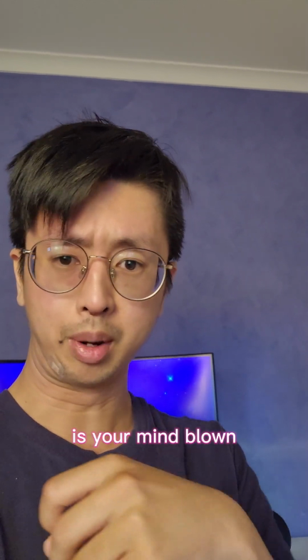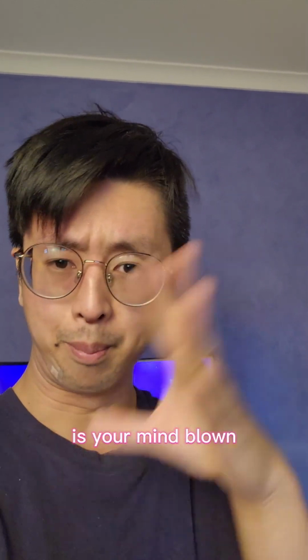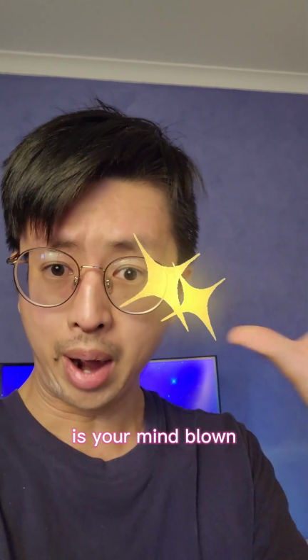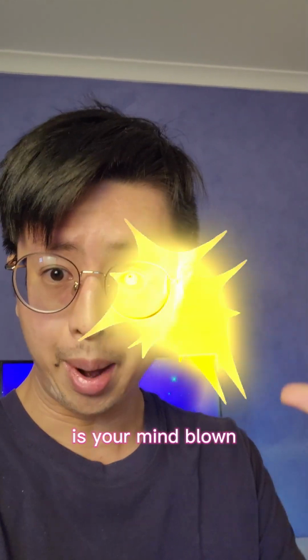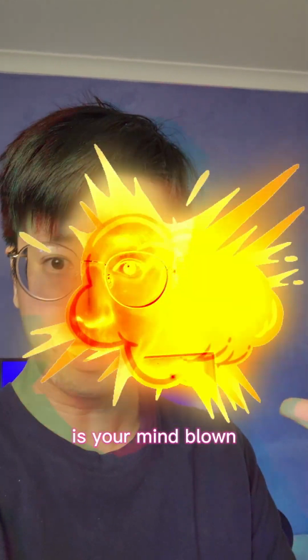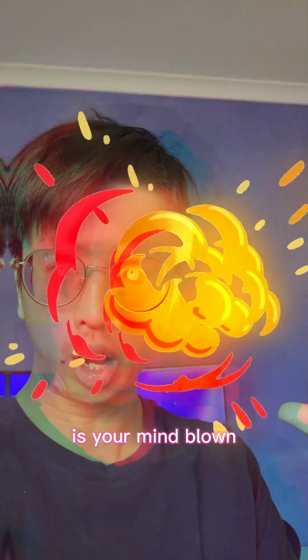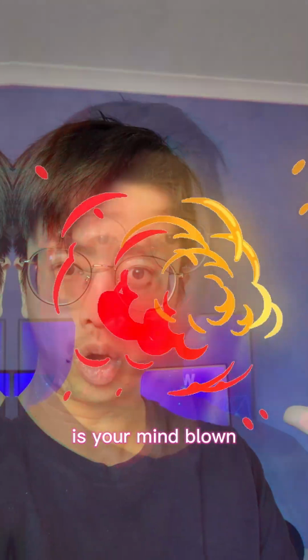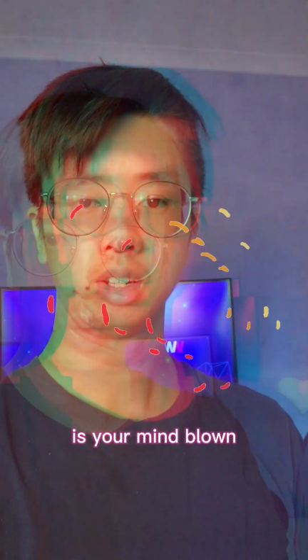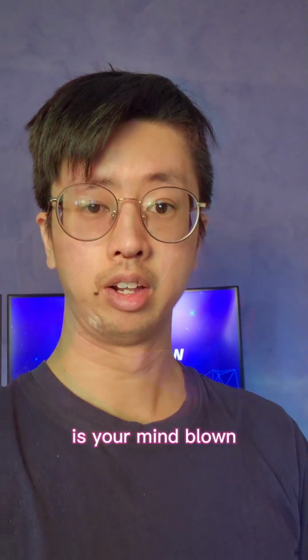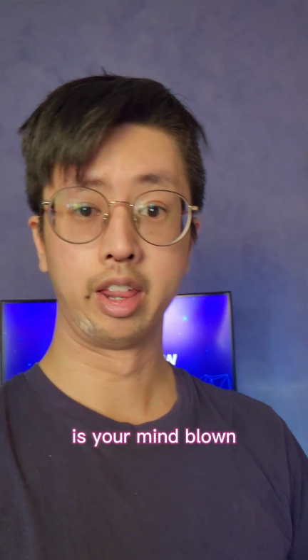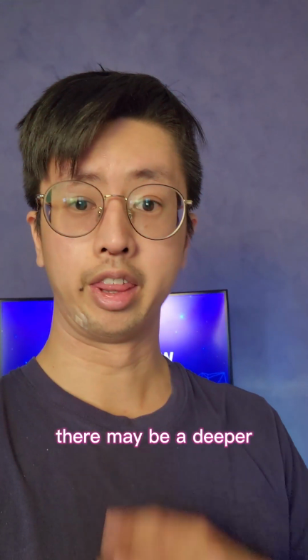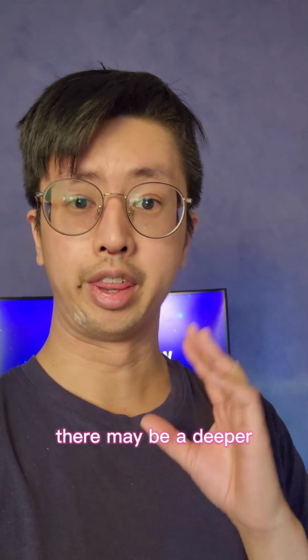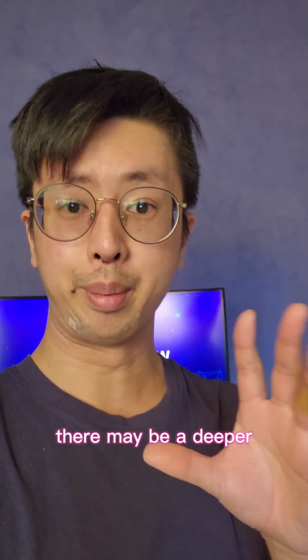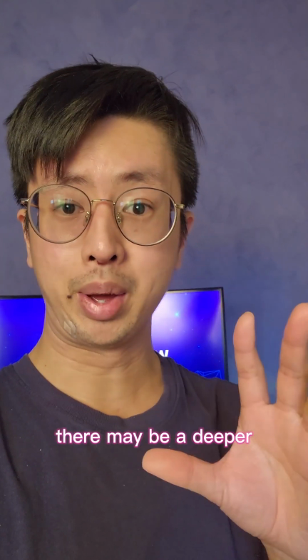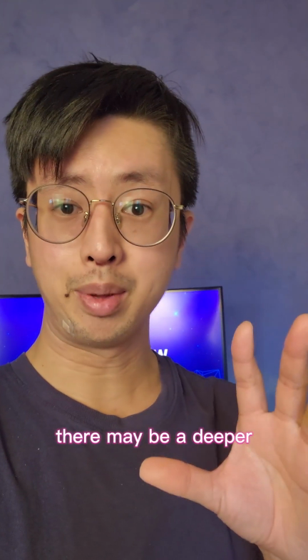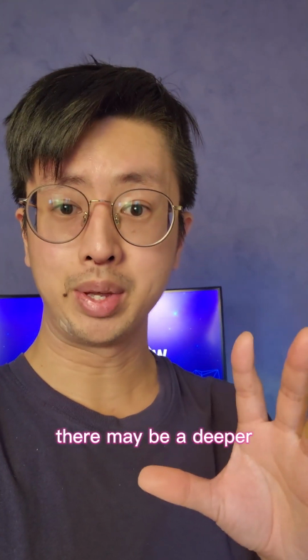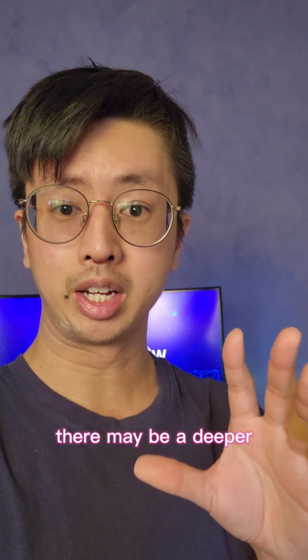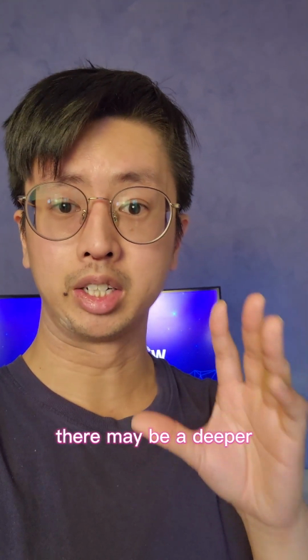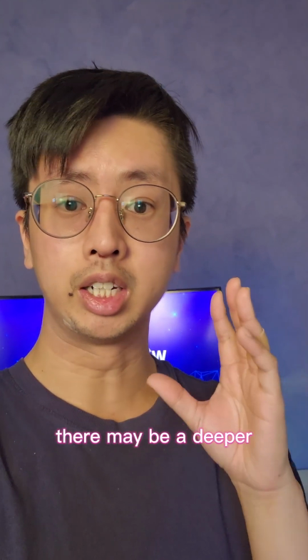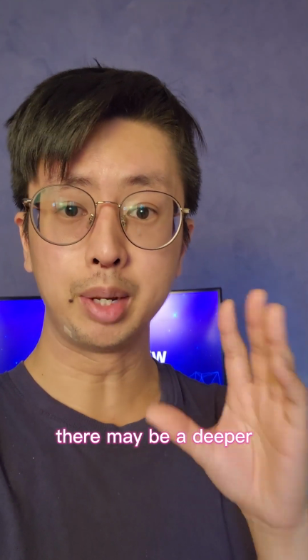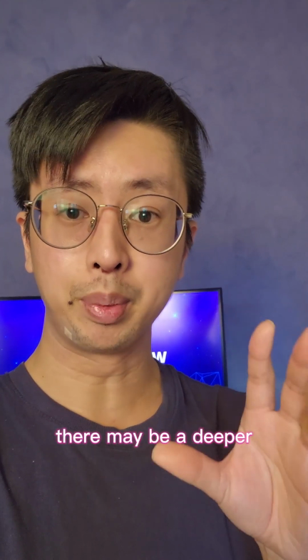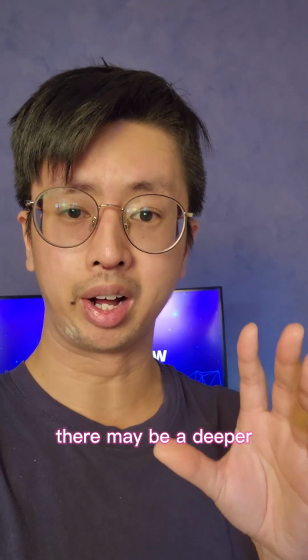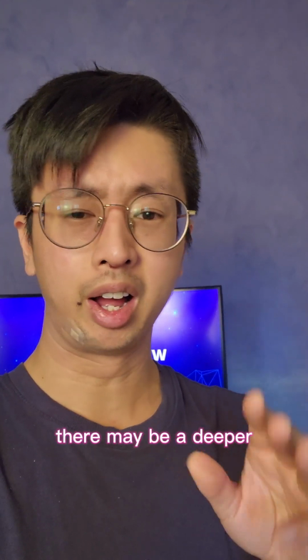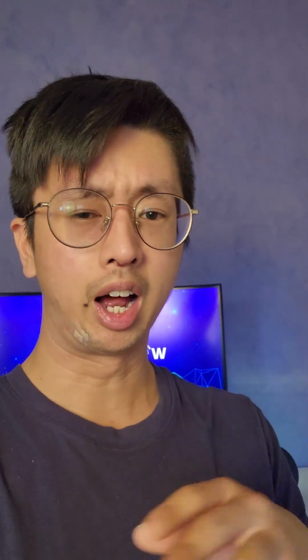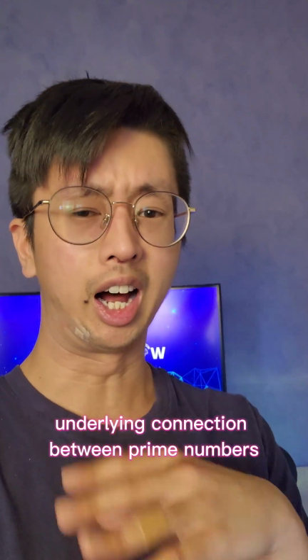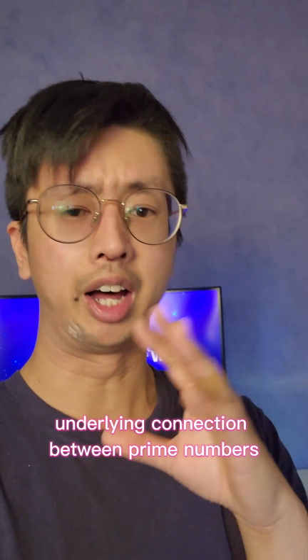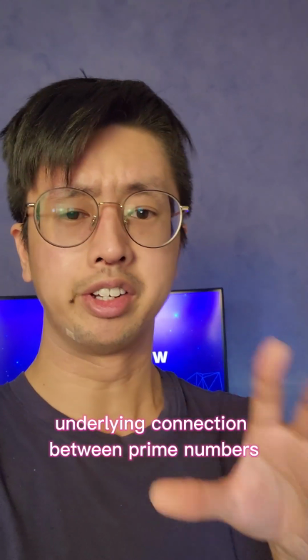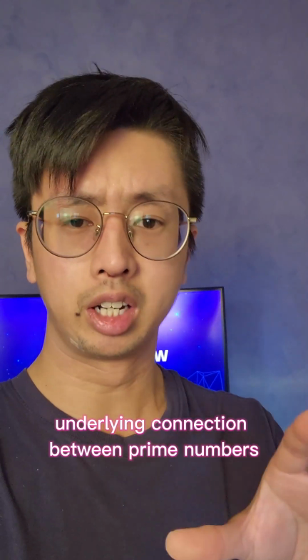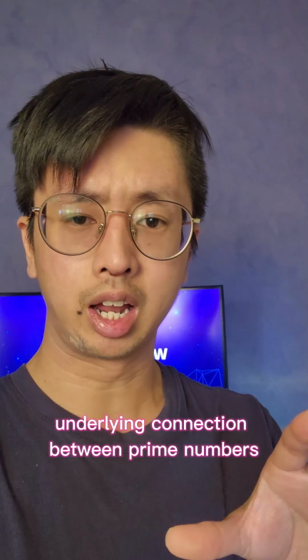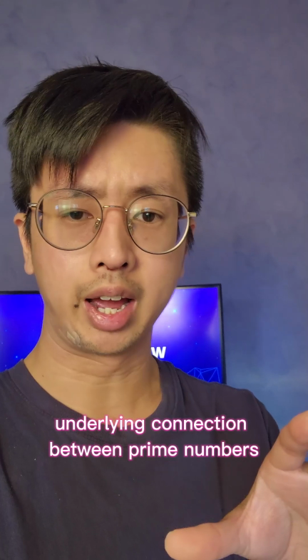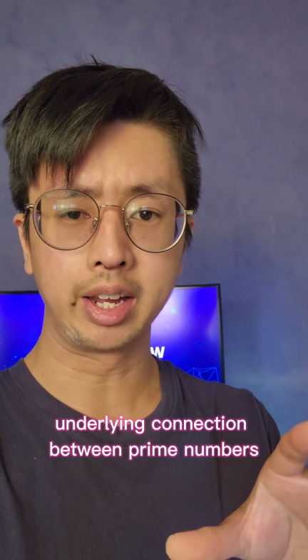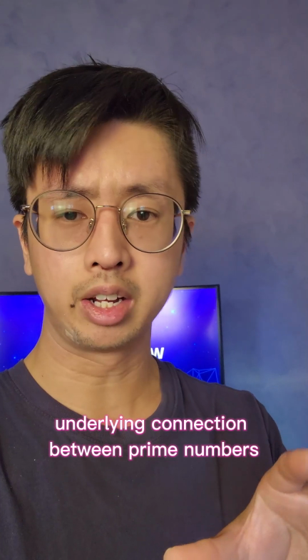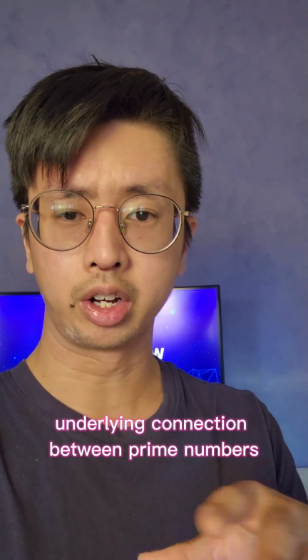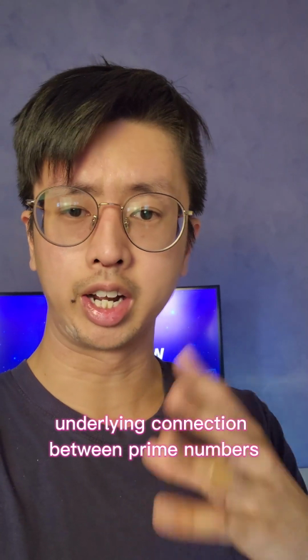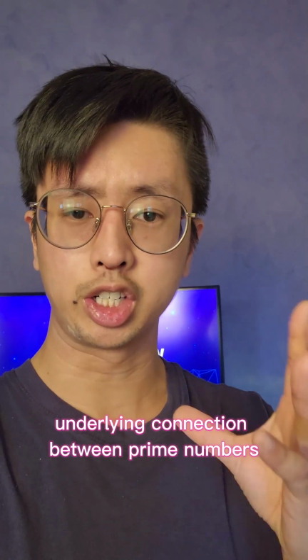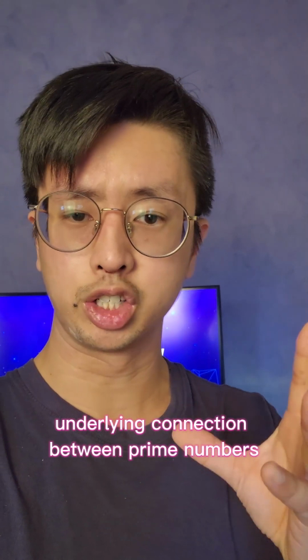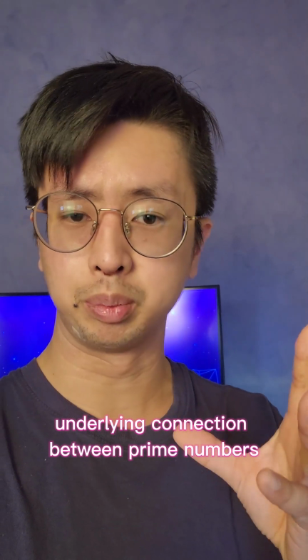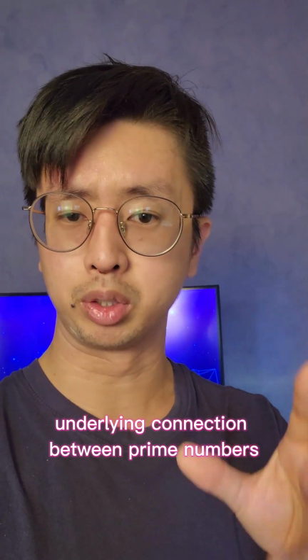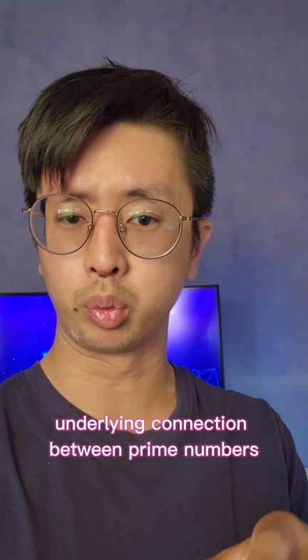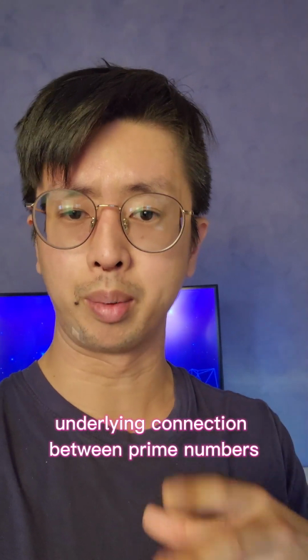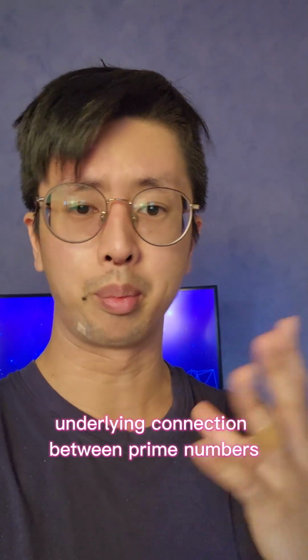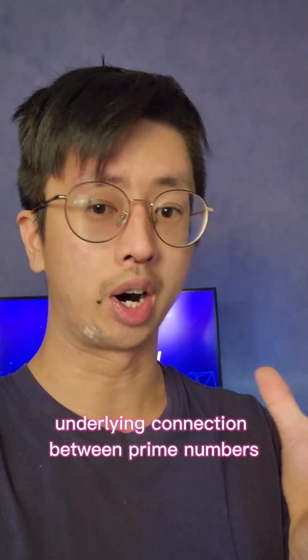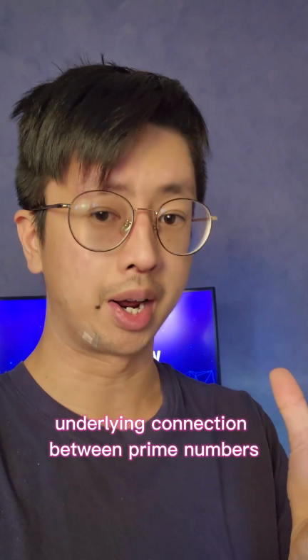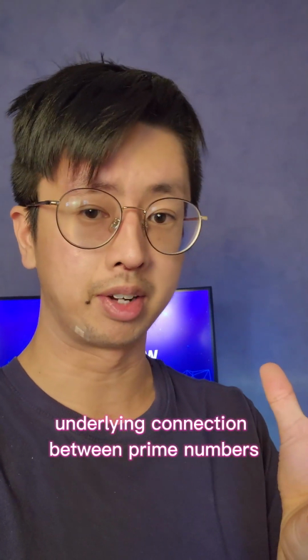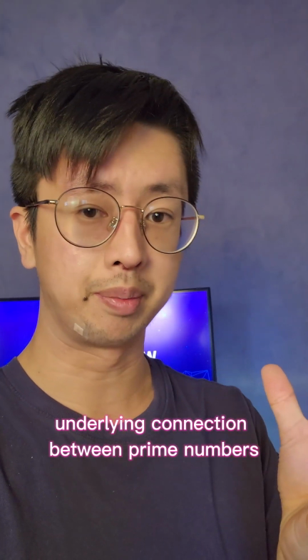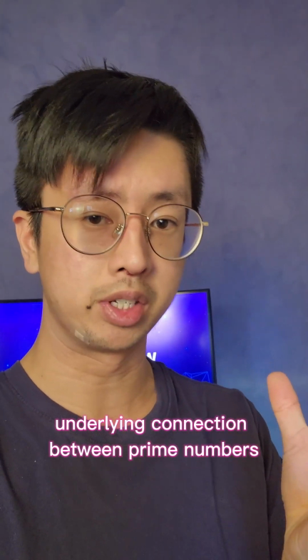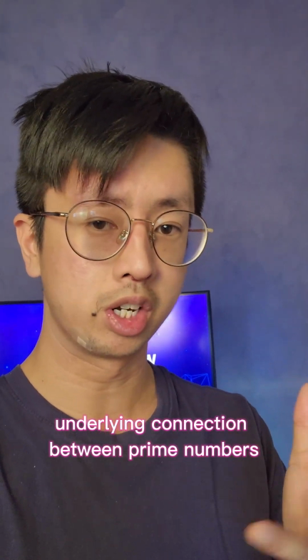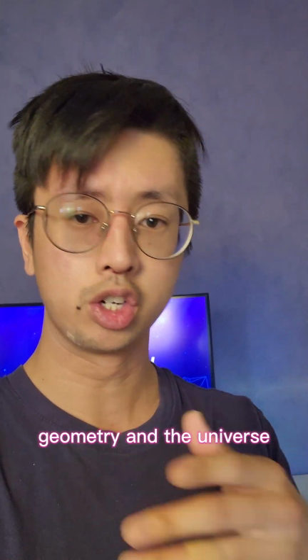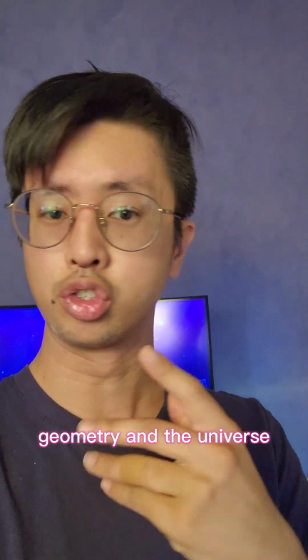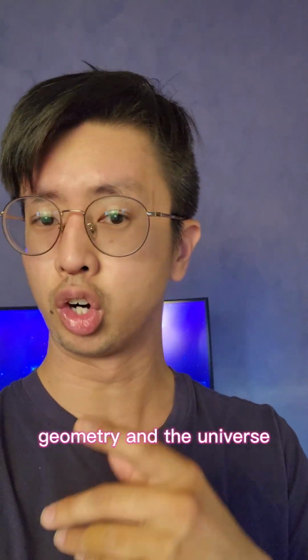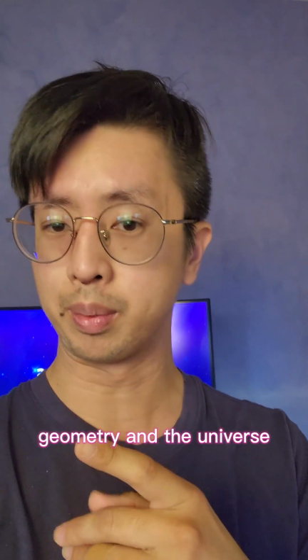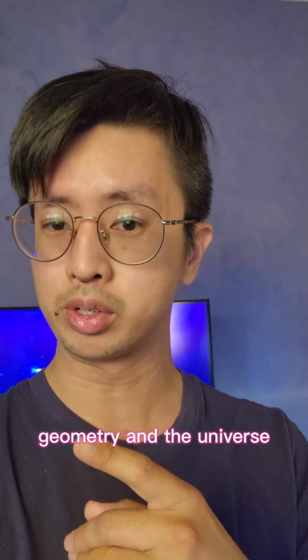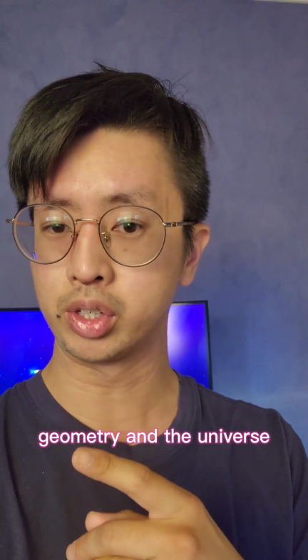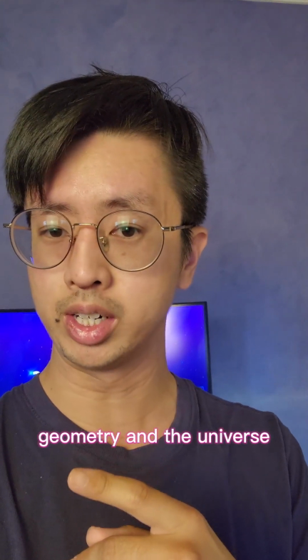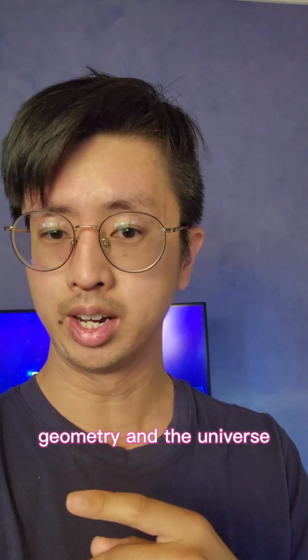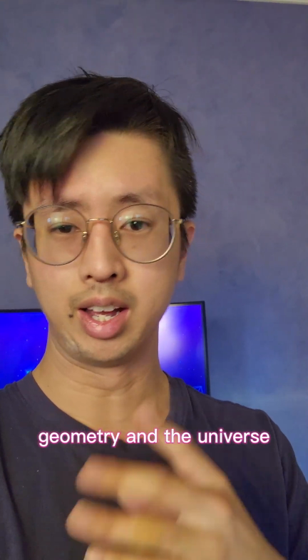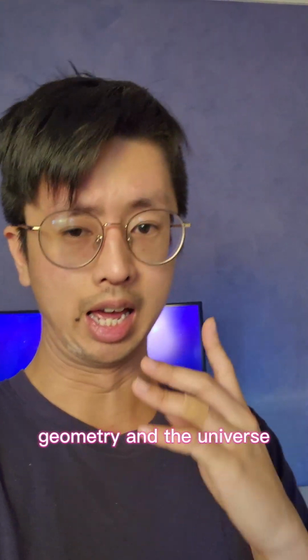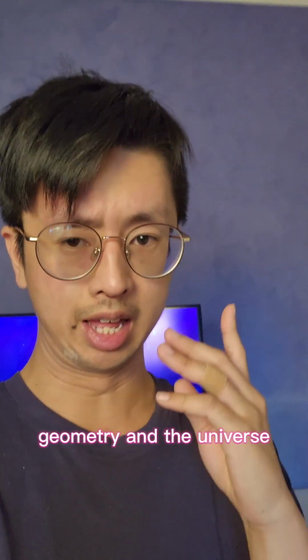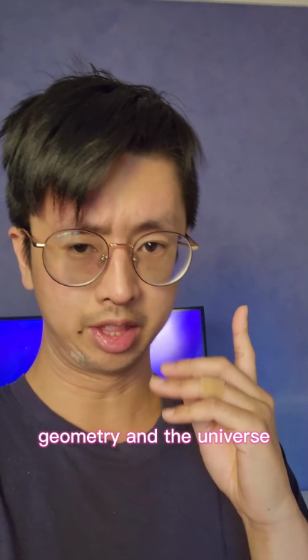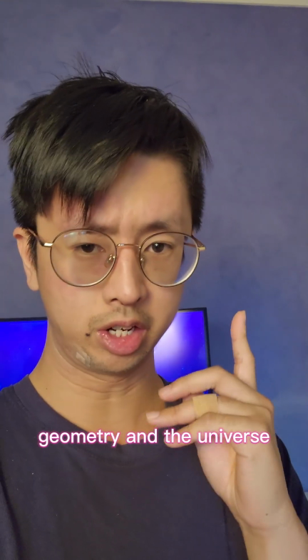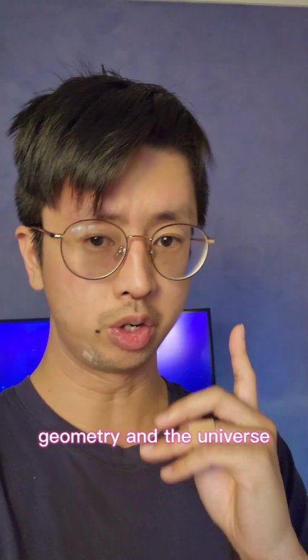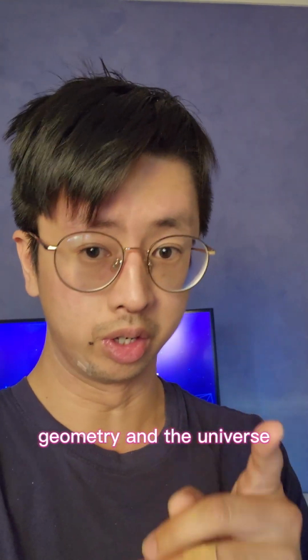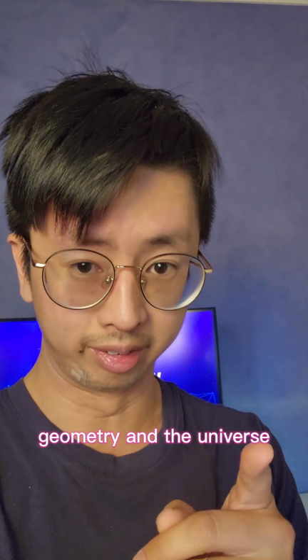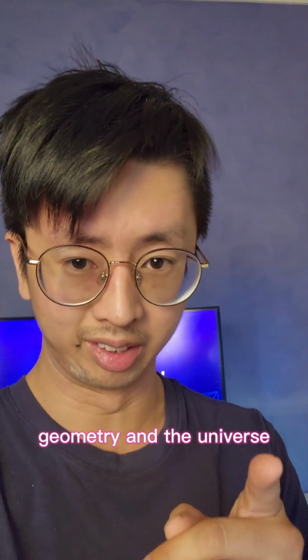Is your mind blown? There may be a deeper underlying connection between prime numbers, geometry, and the universe.